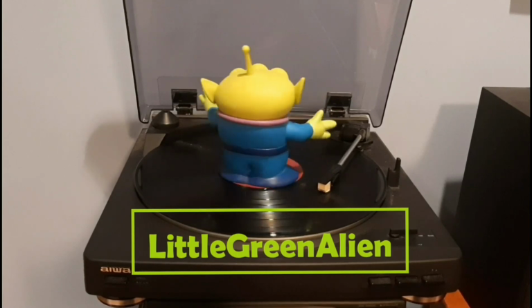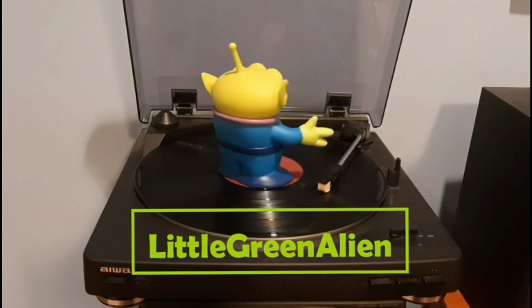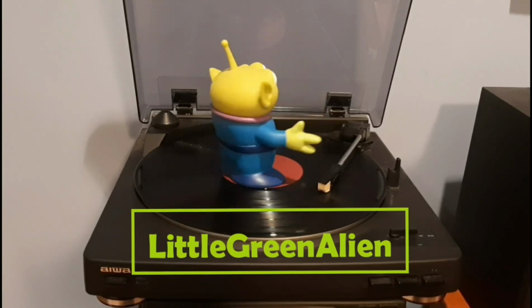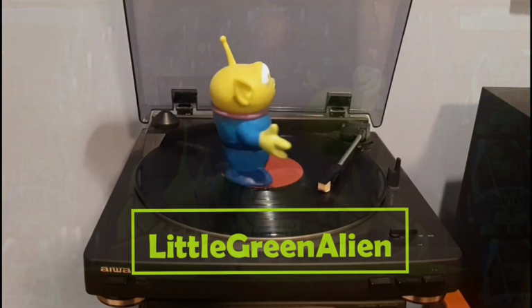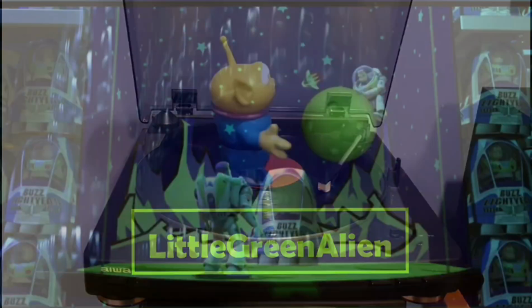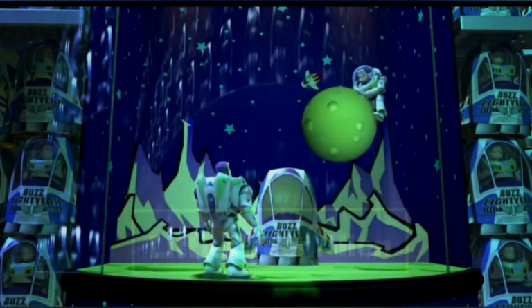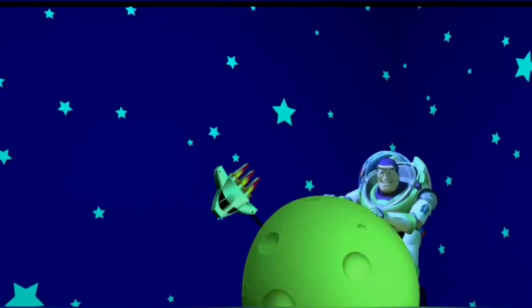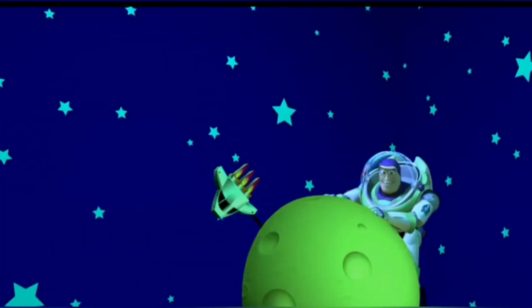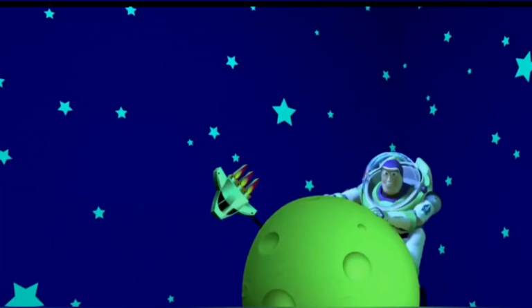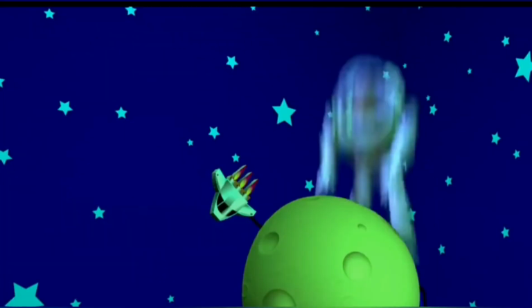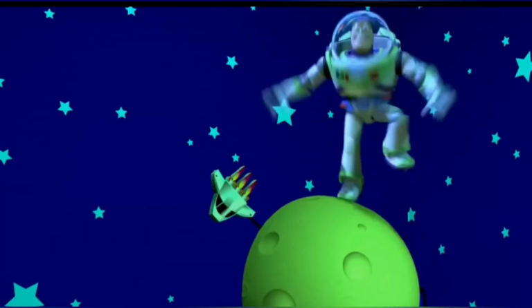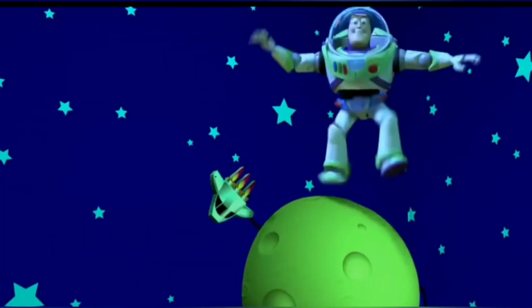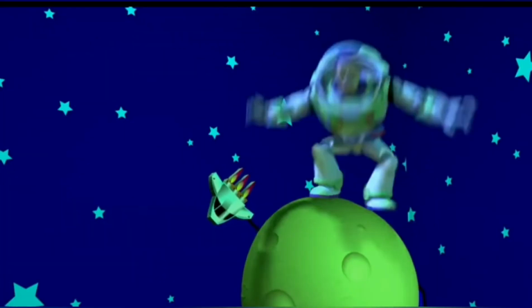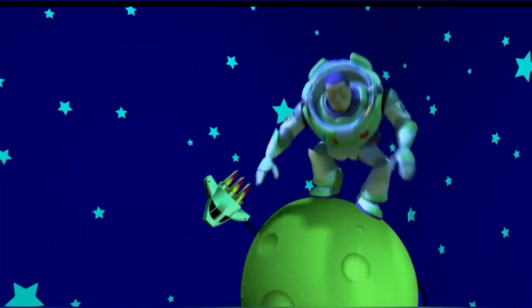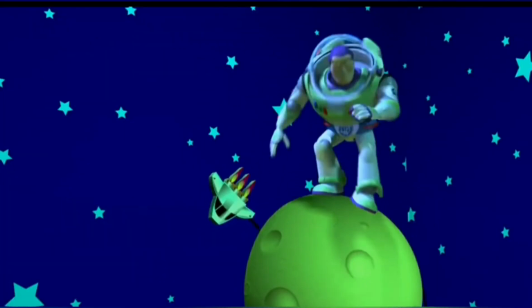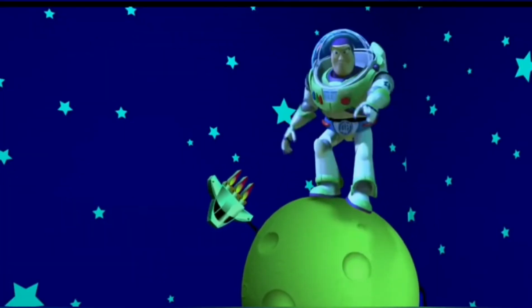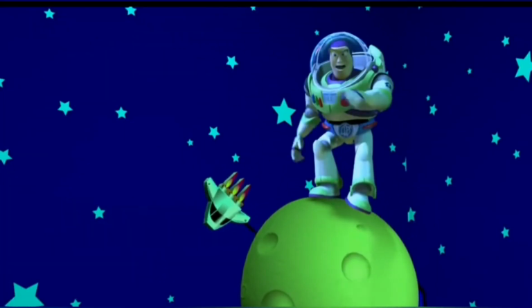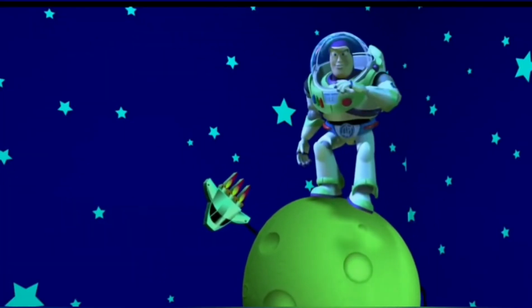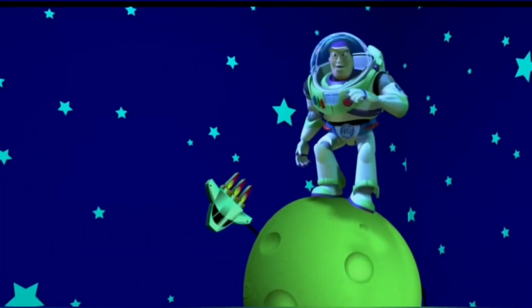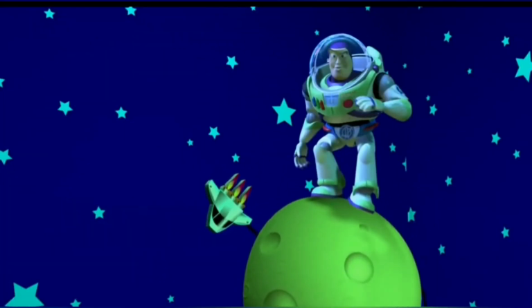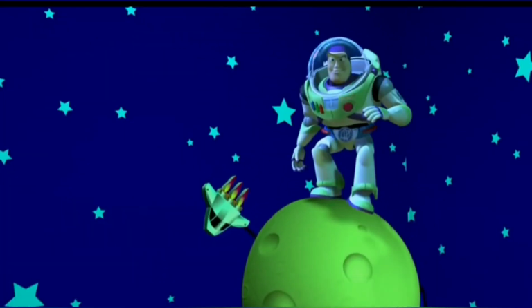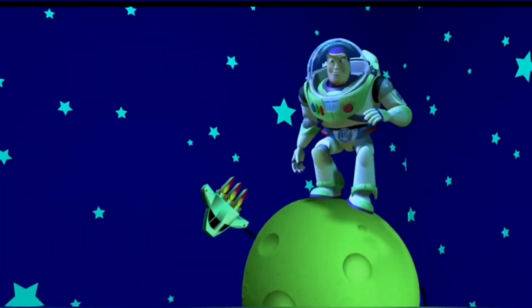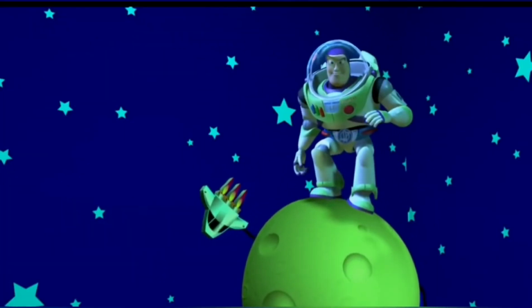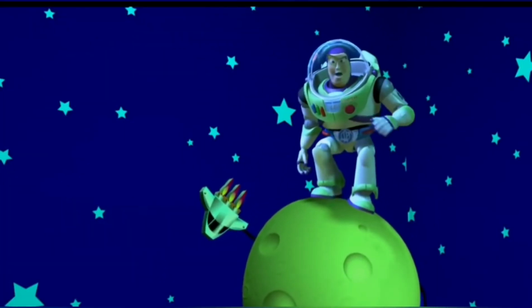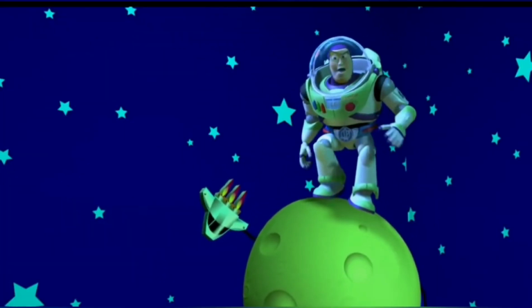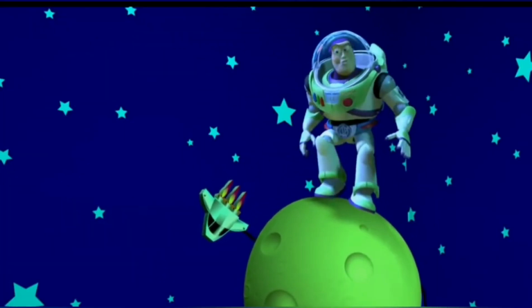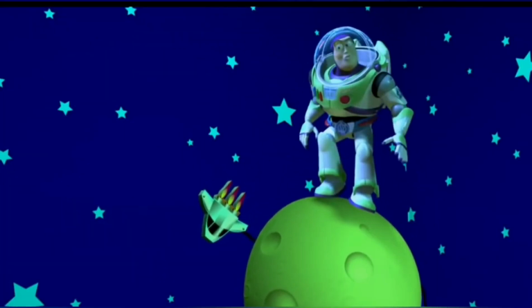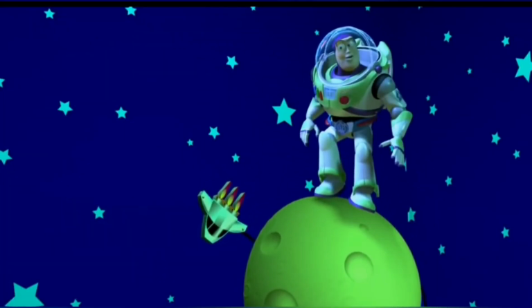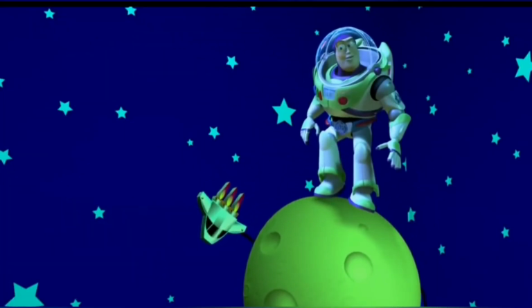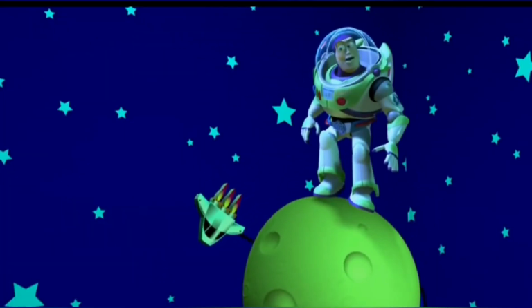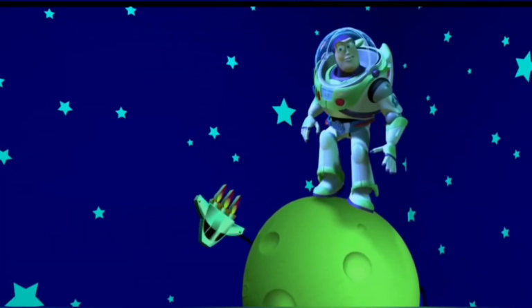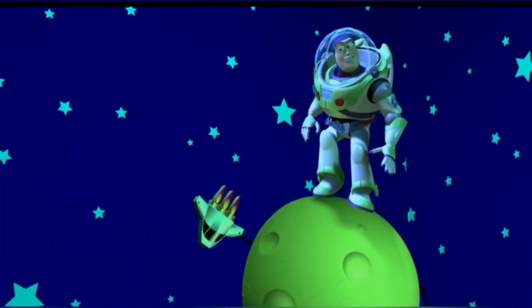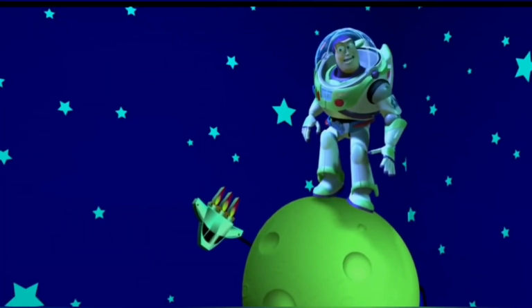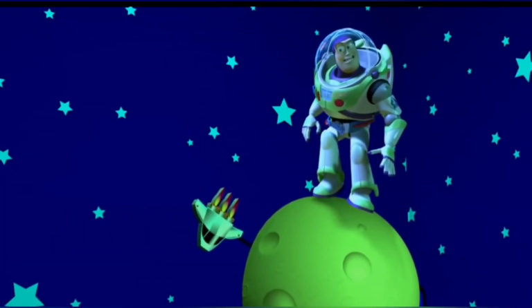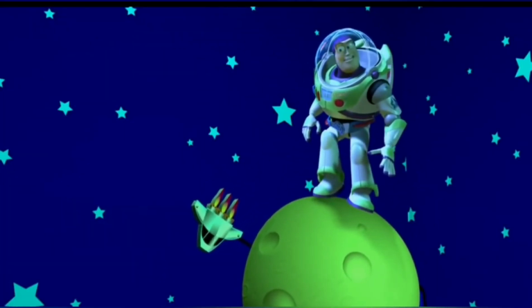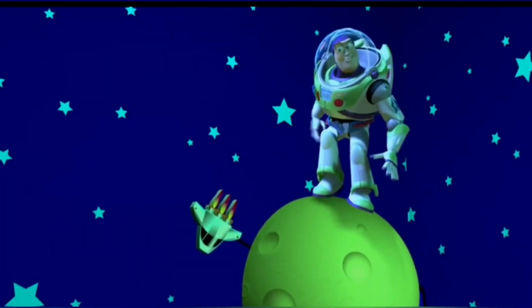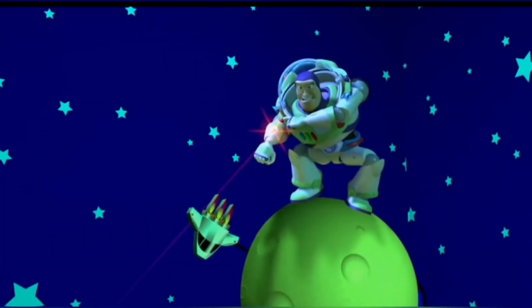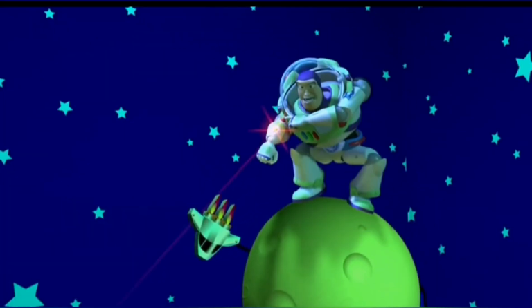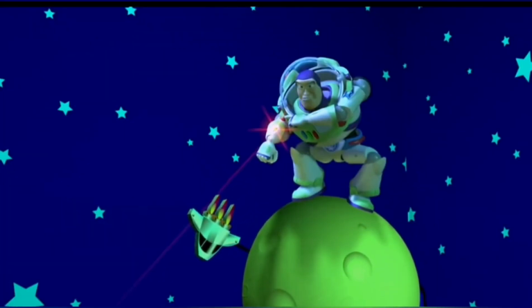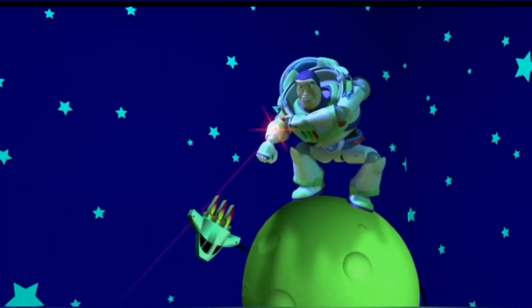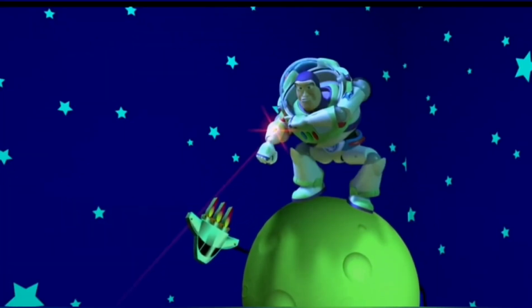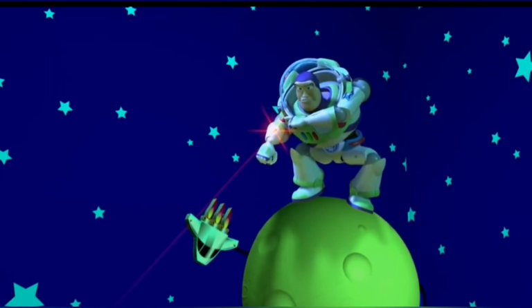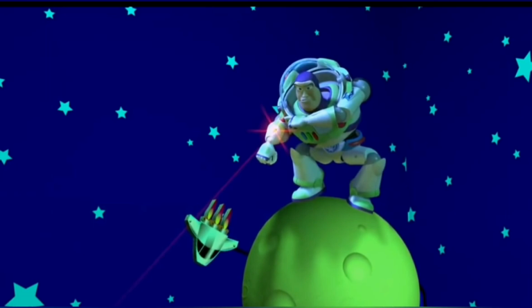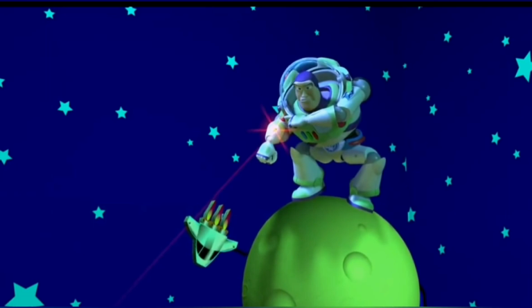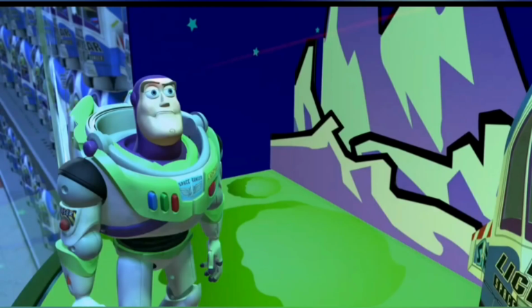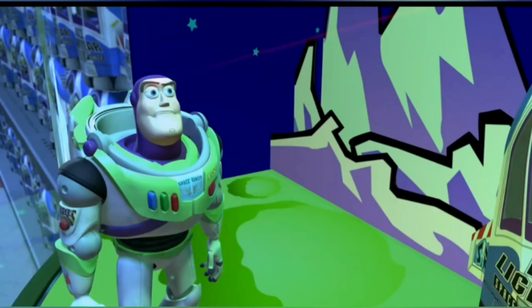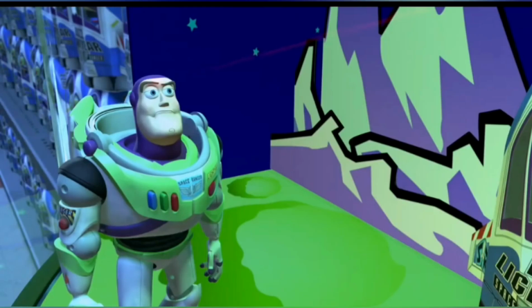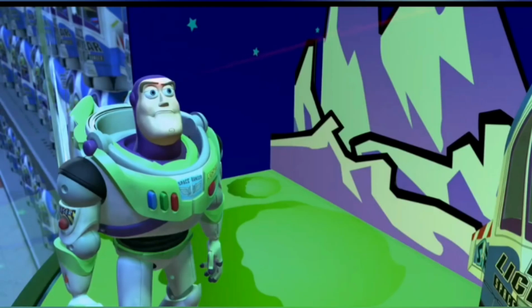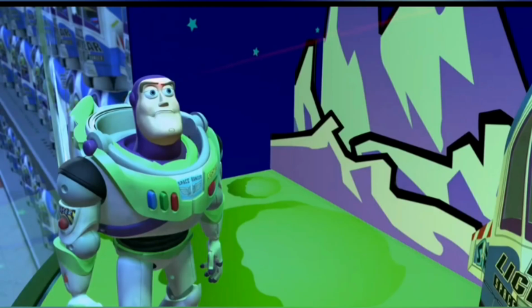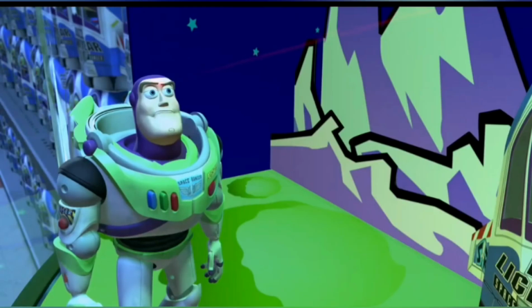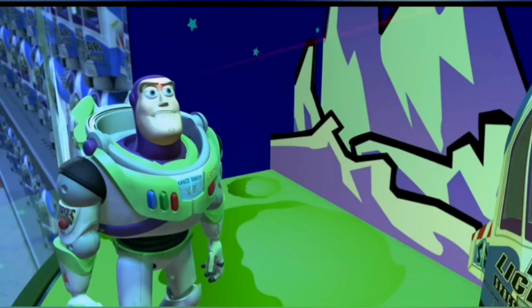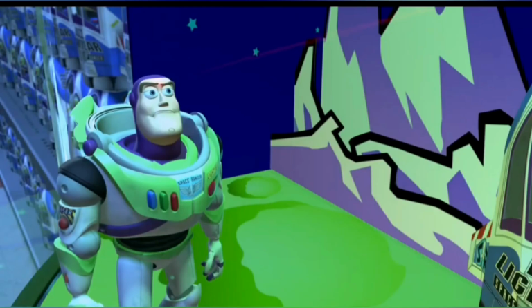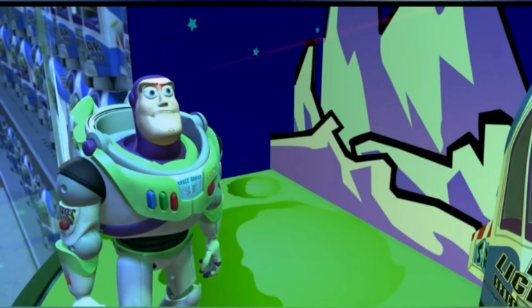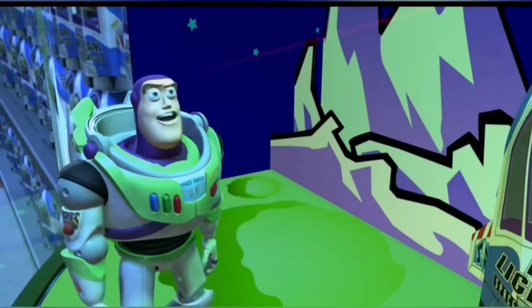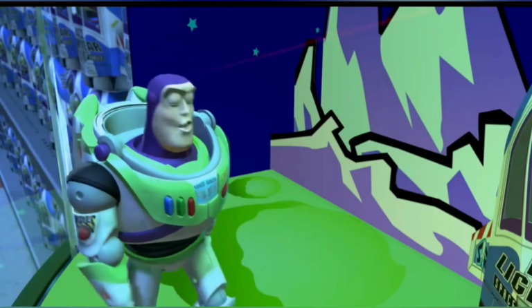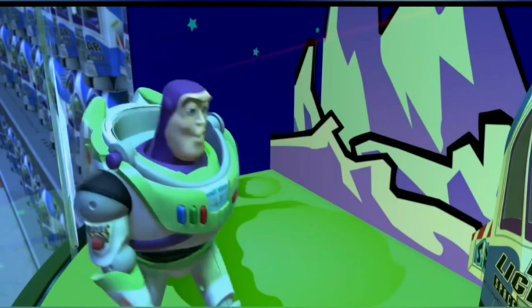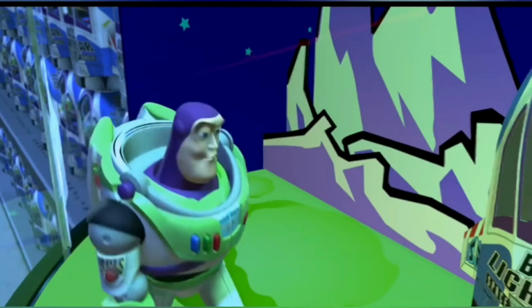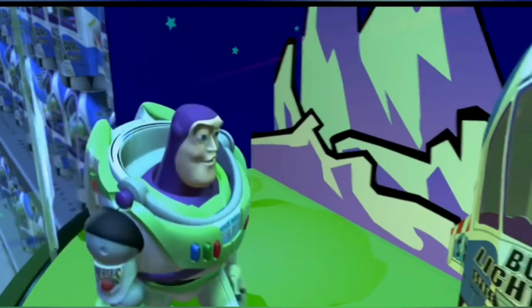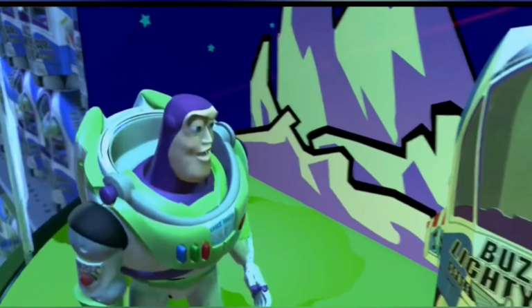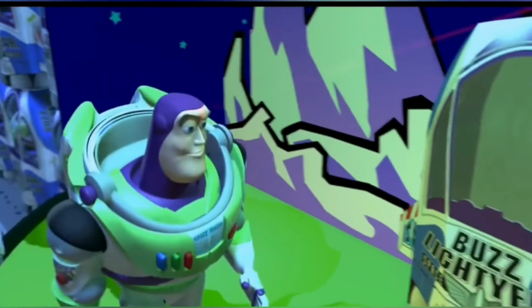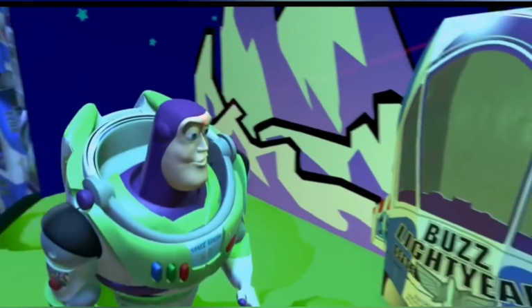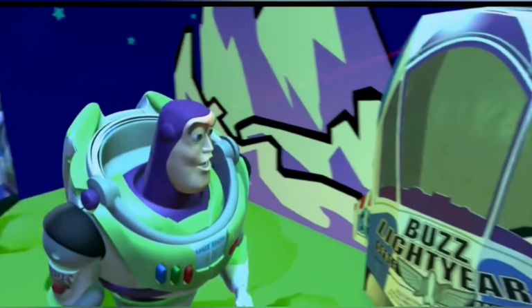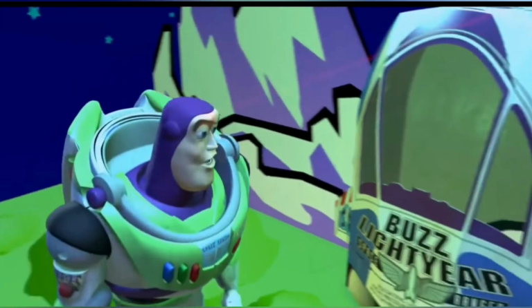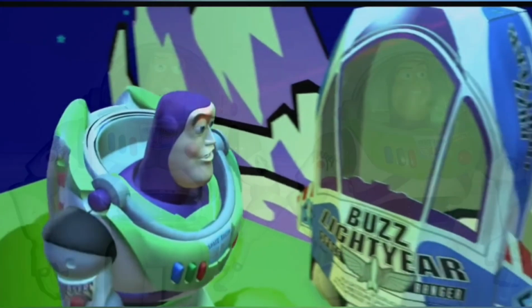You could have killed me, Space Ranger. Or should I say, traitor? I don't have time for this.